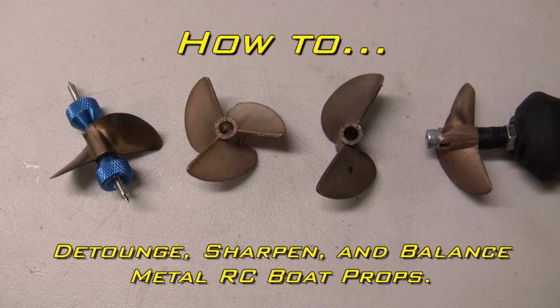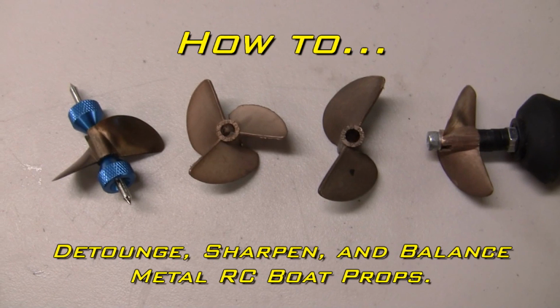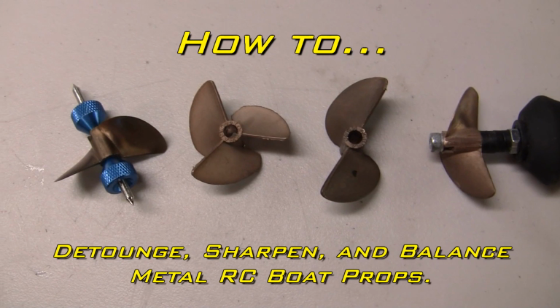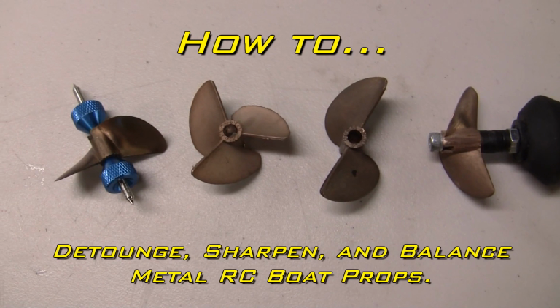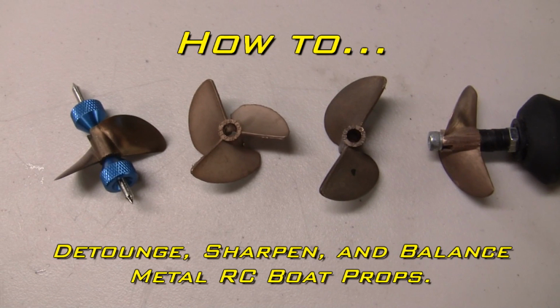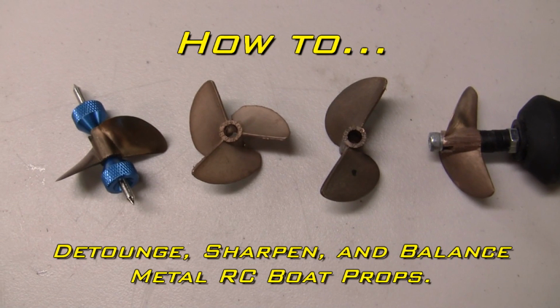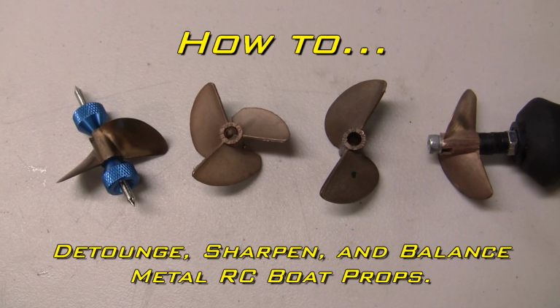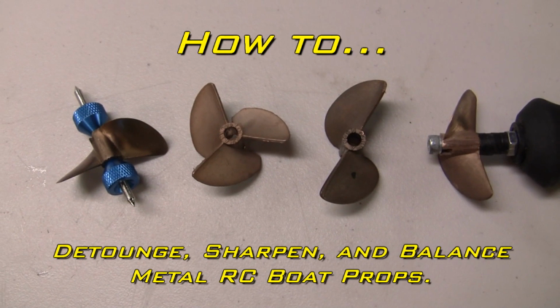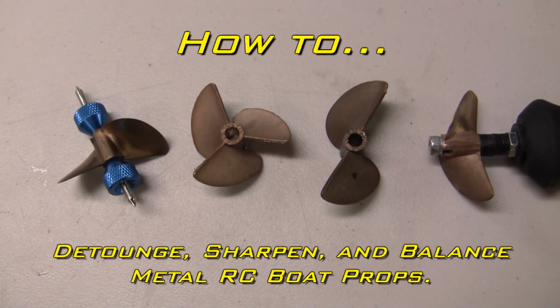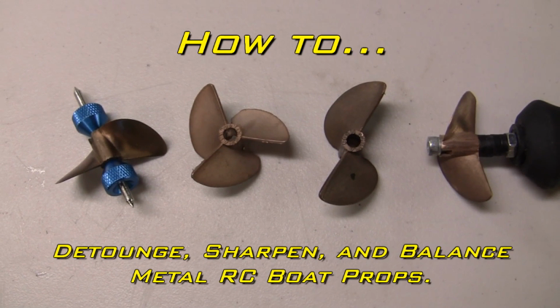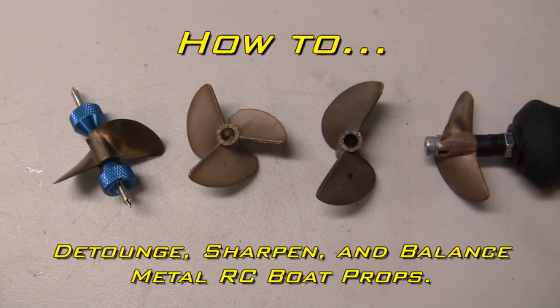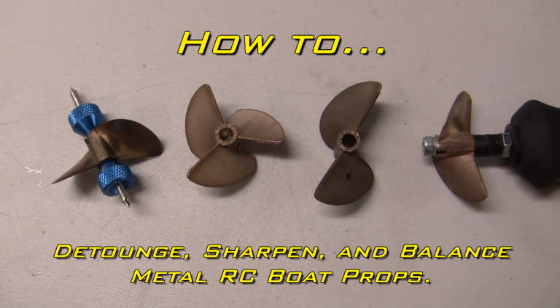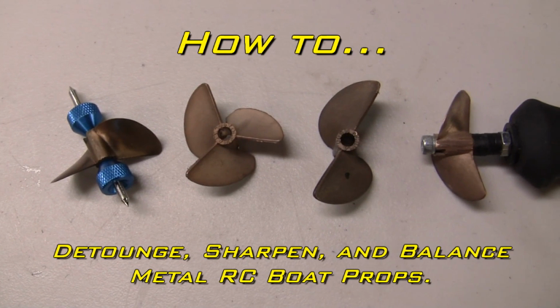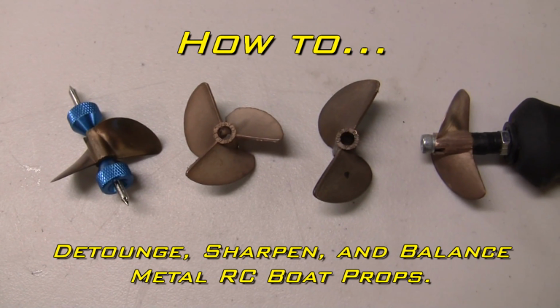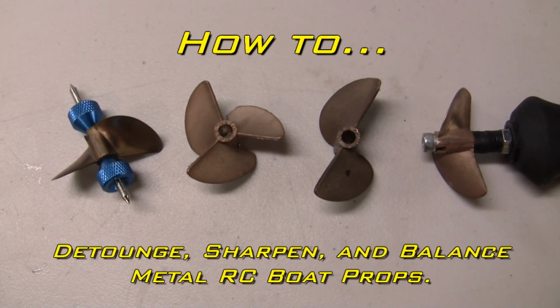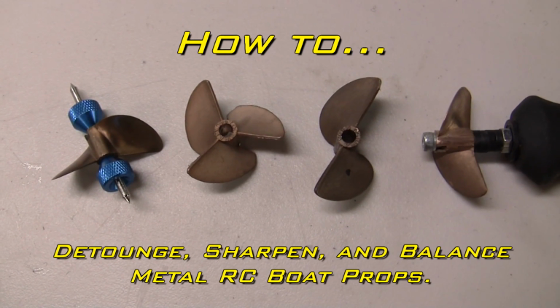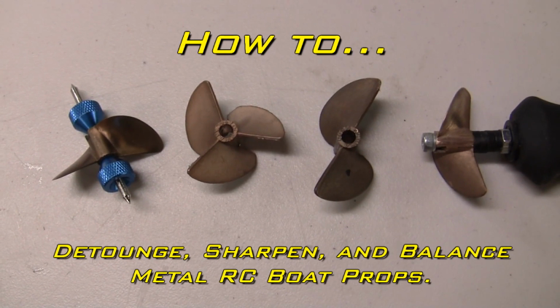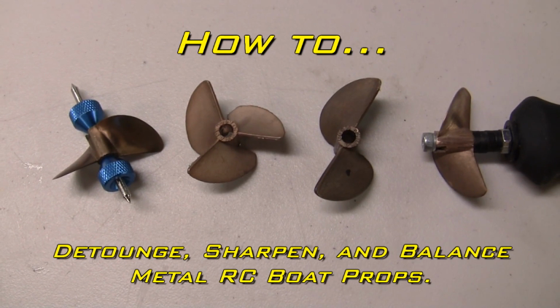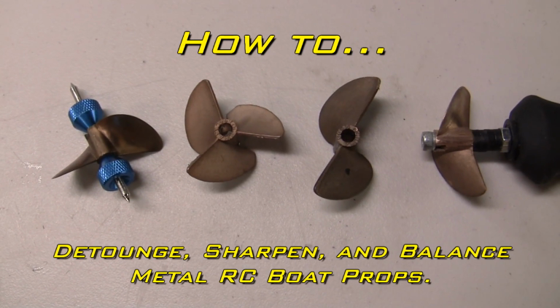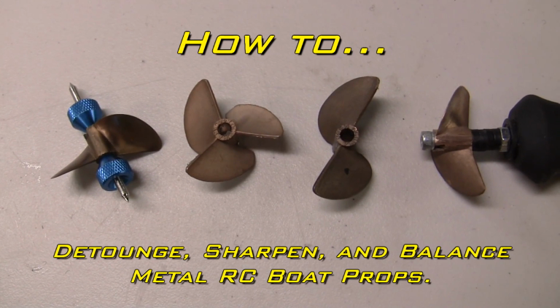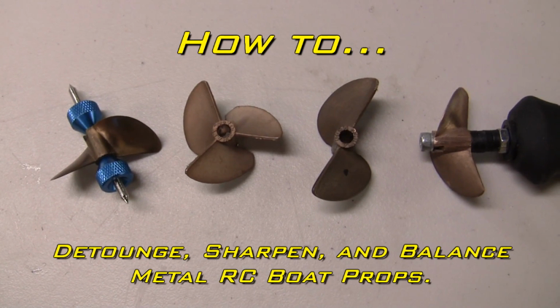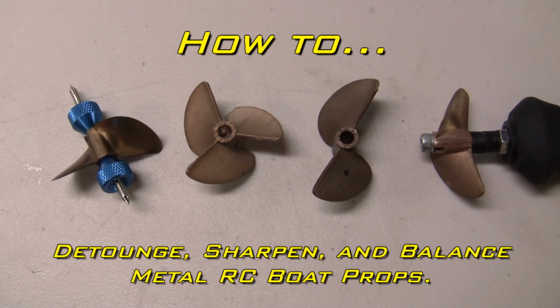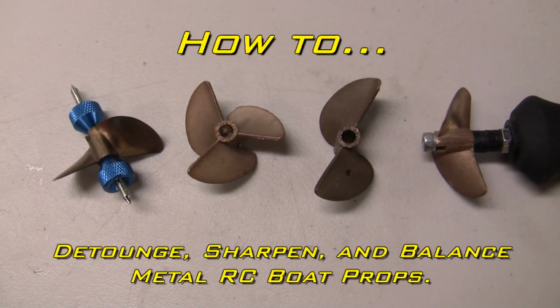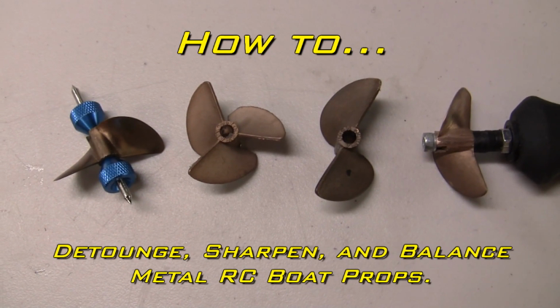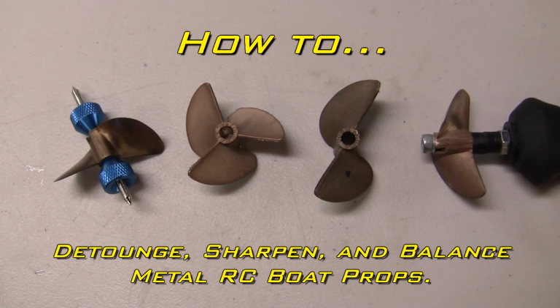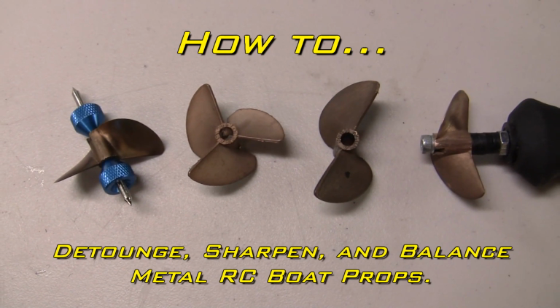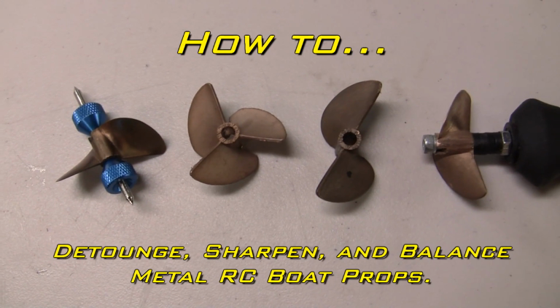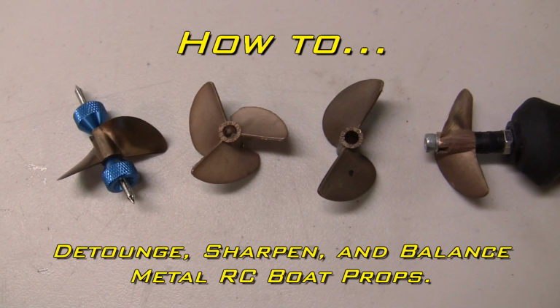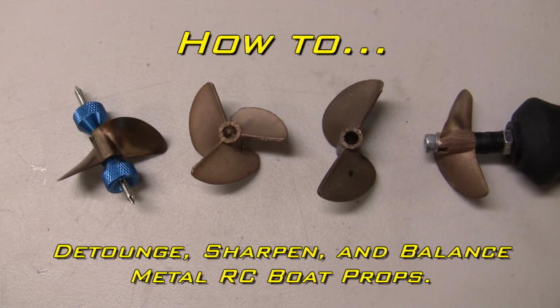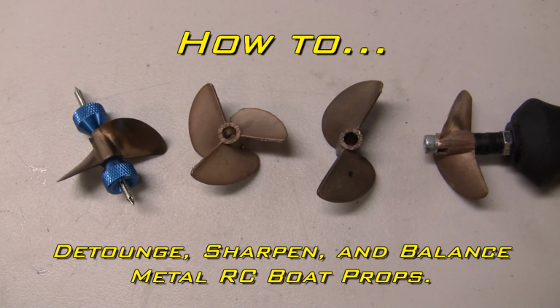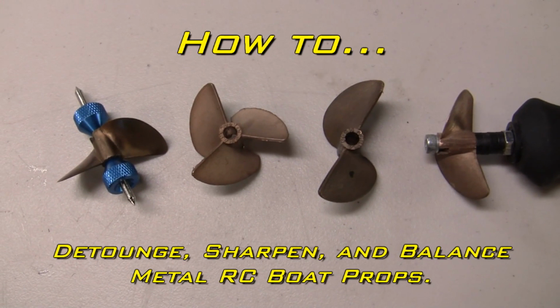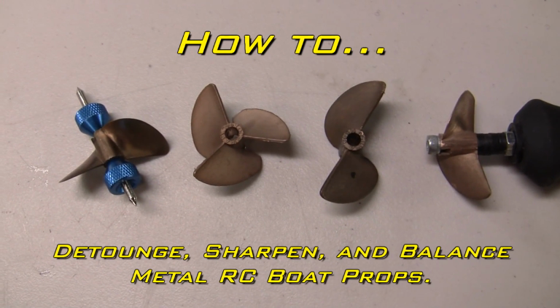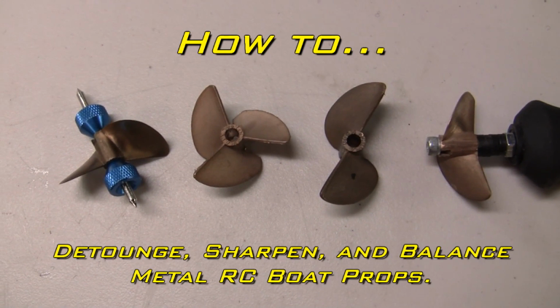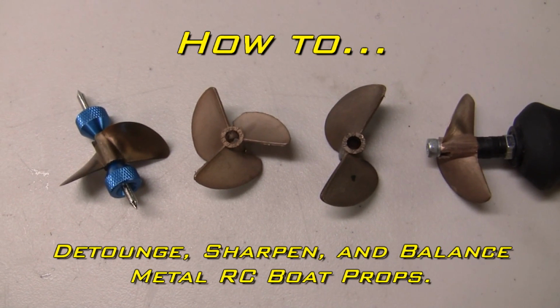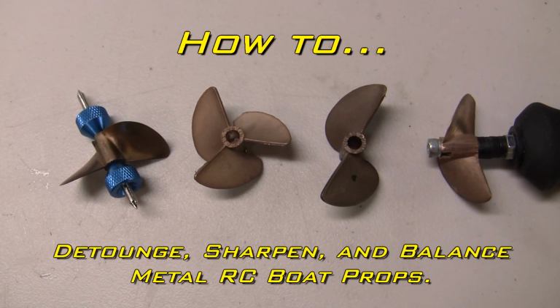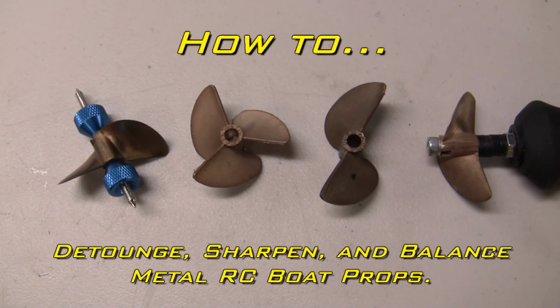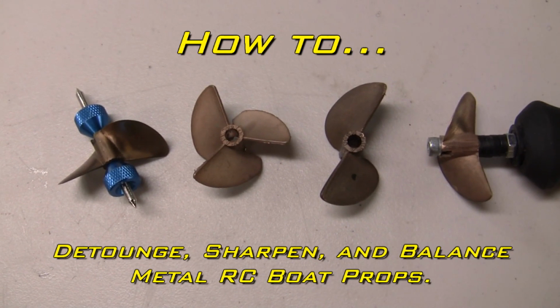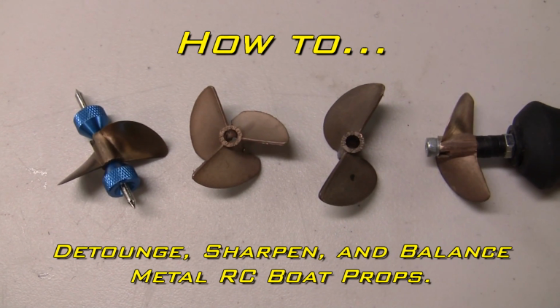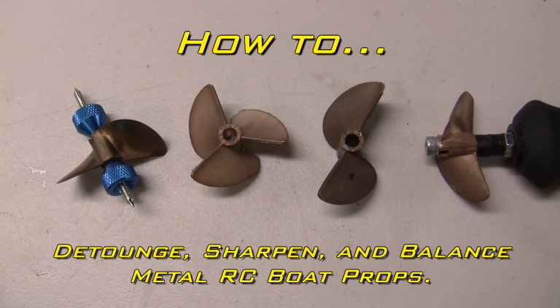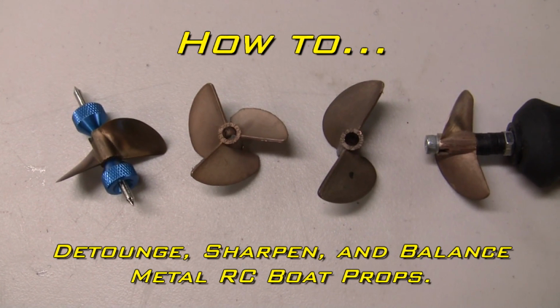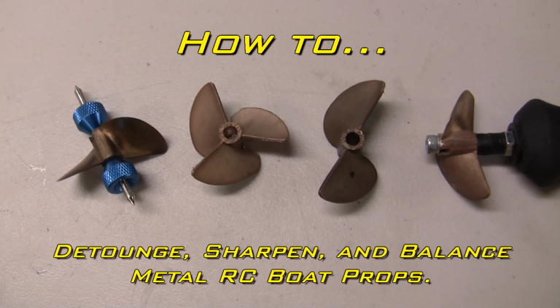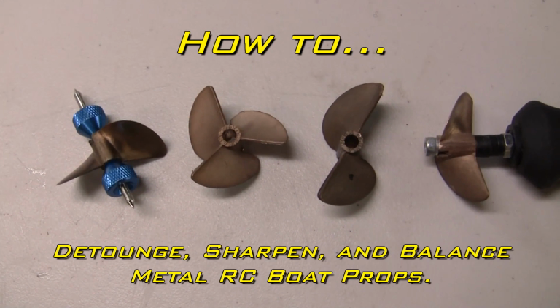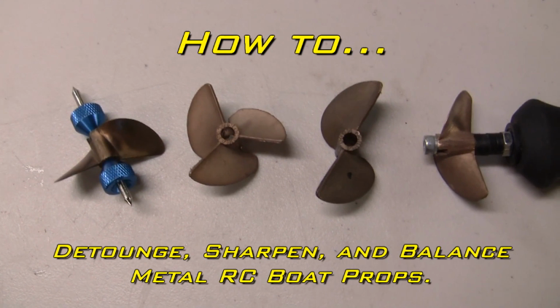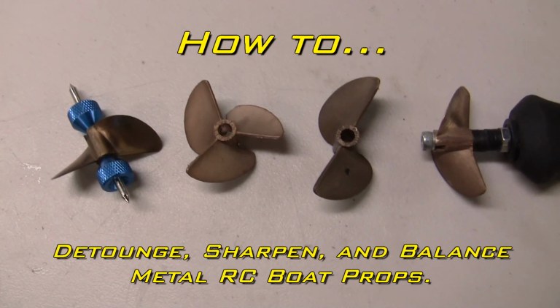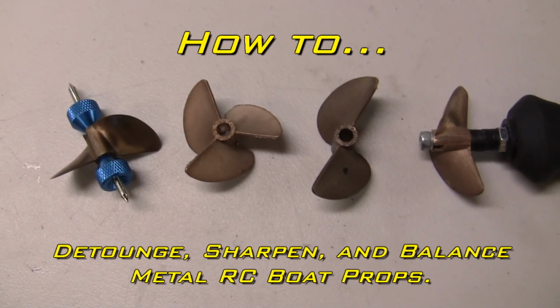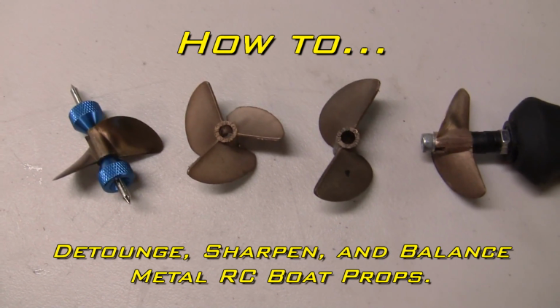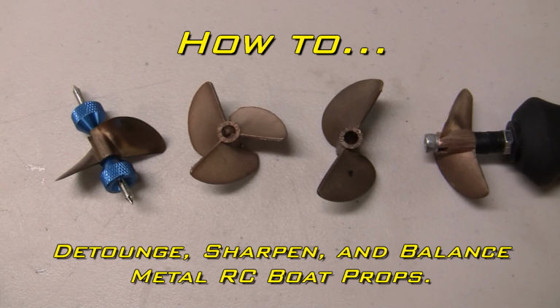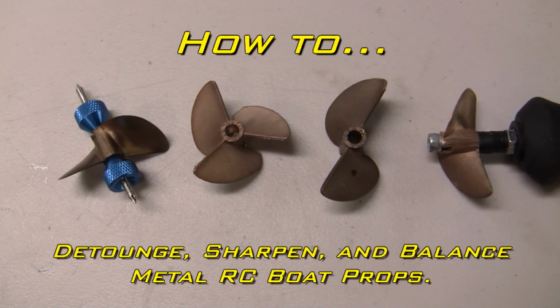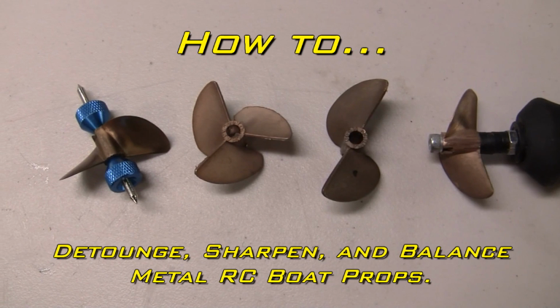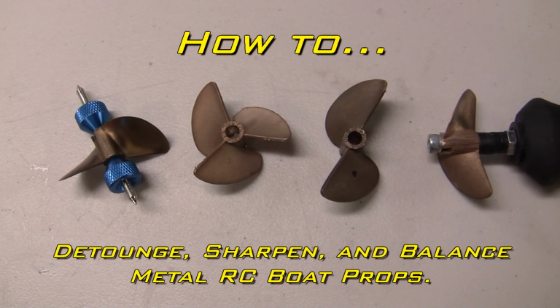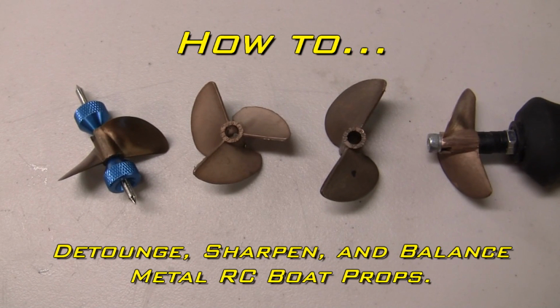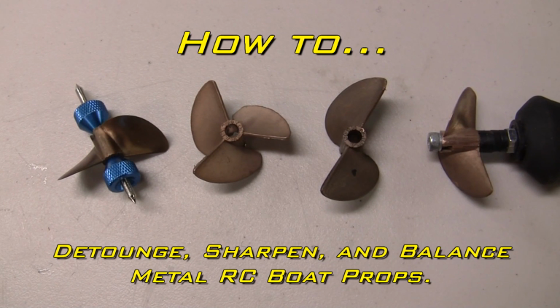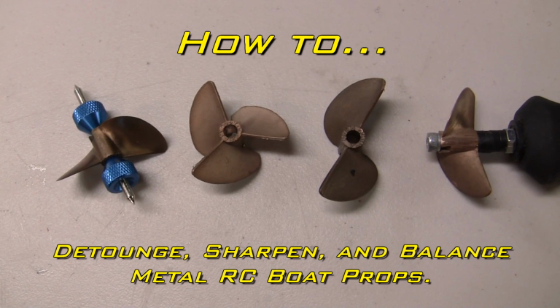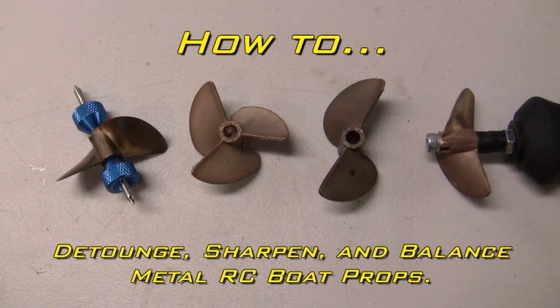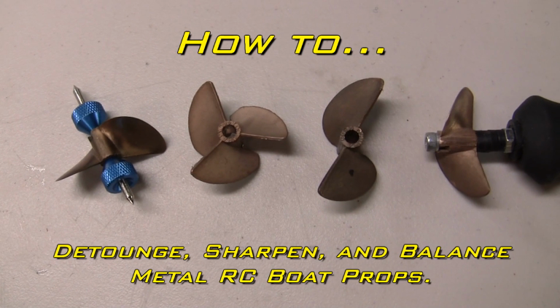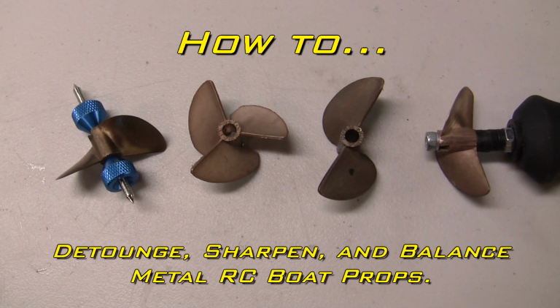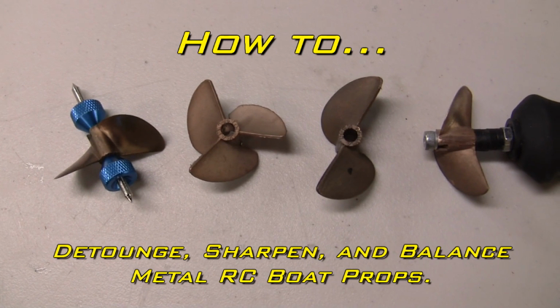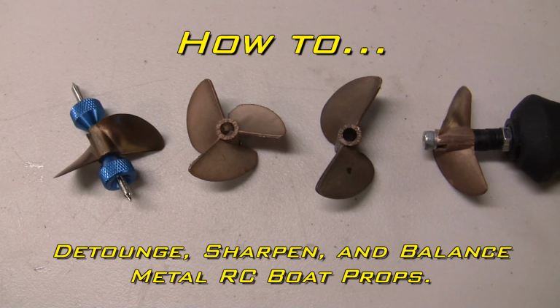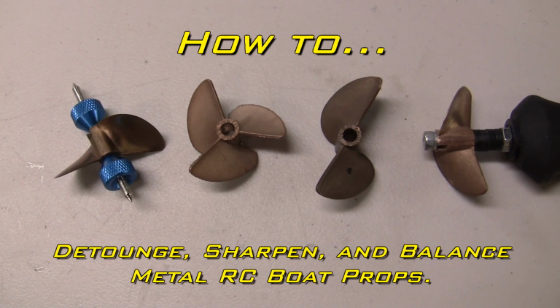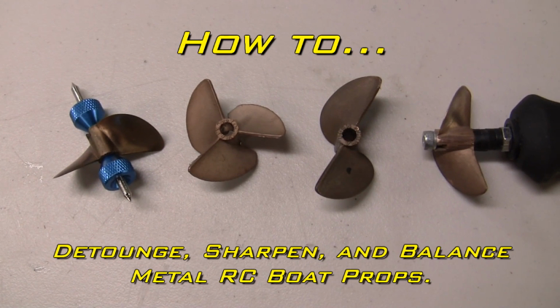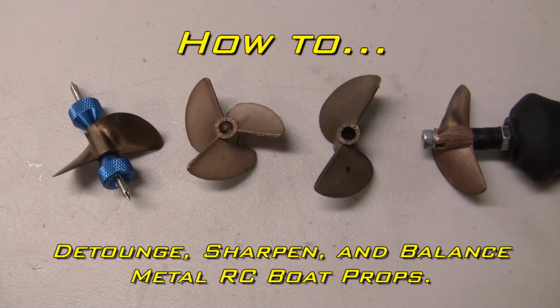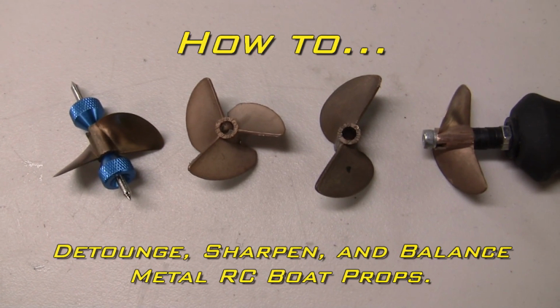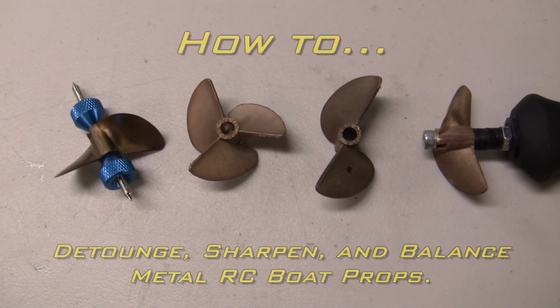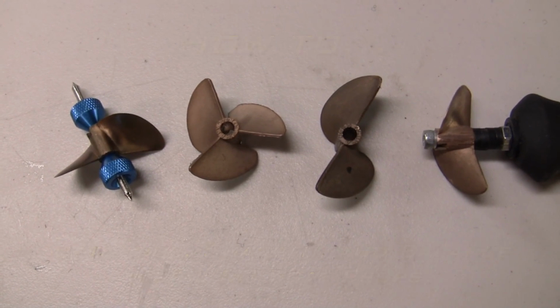Hey guys, this is Frank here with Die Hard RC Addicts. Today I'm going to be showing you how I go about detonguing, sharpening, and balancing my beryllium copper props.